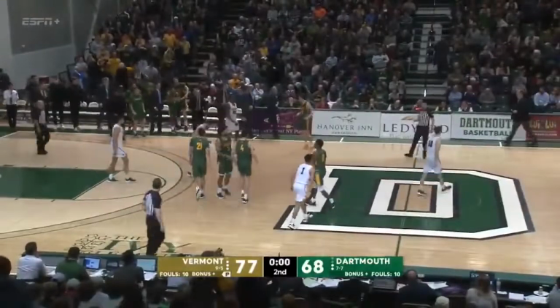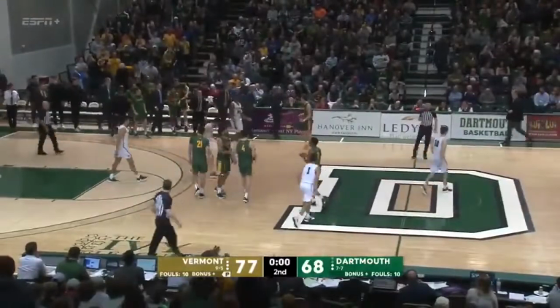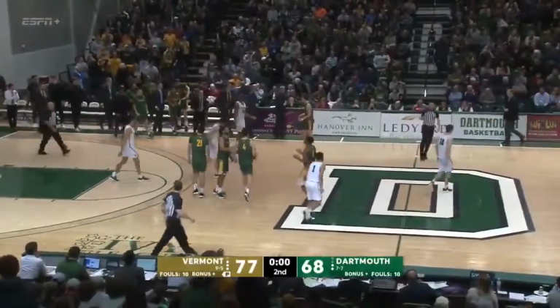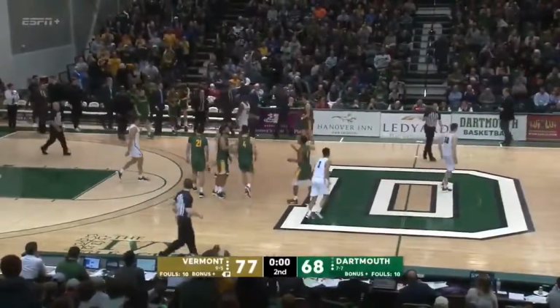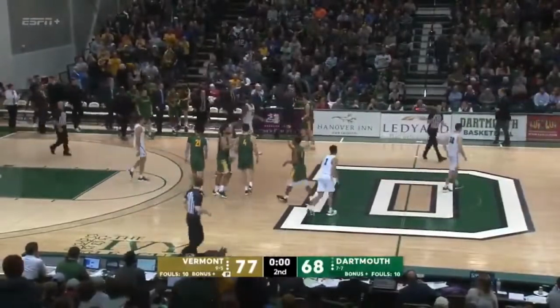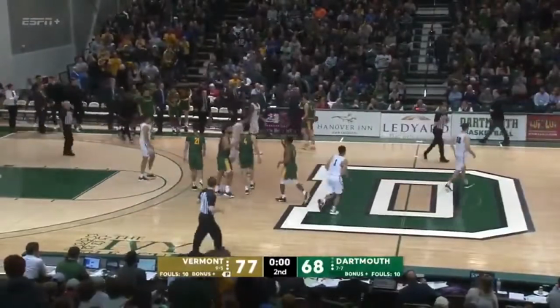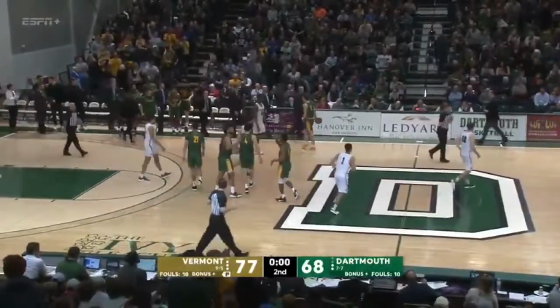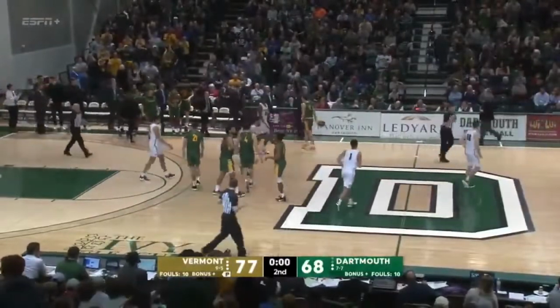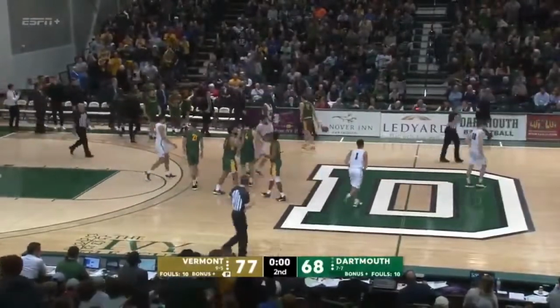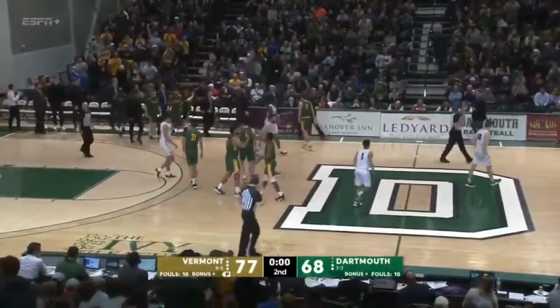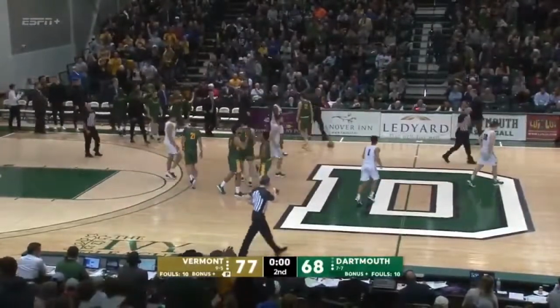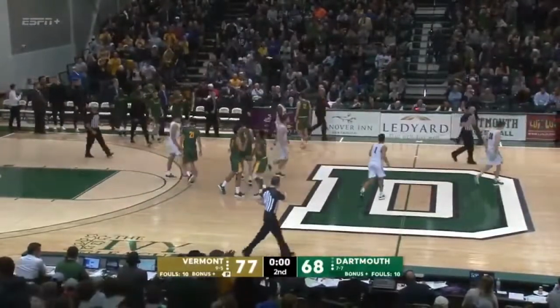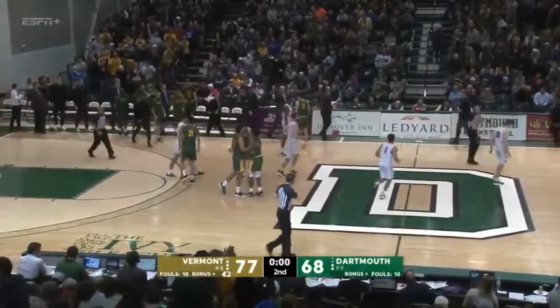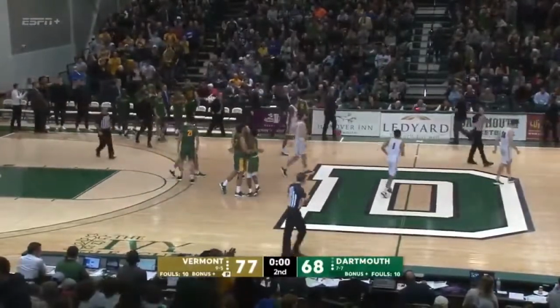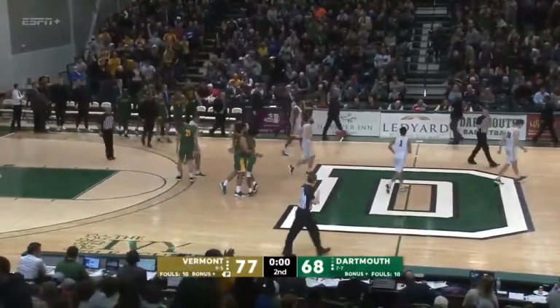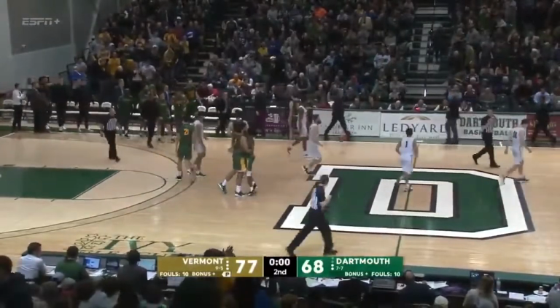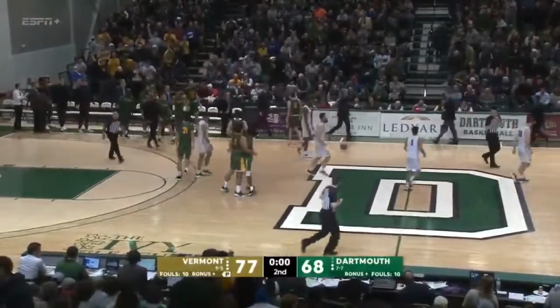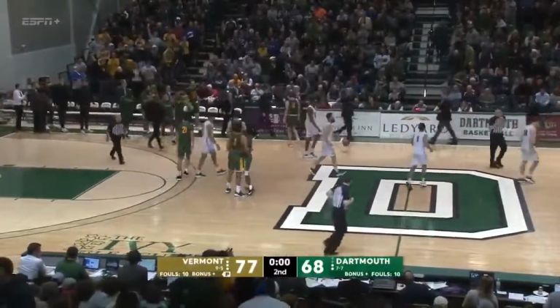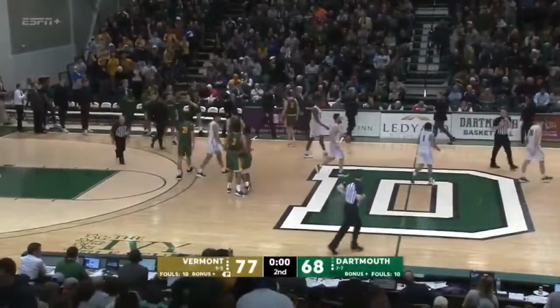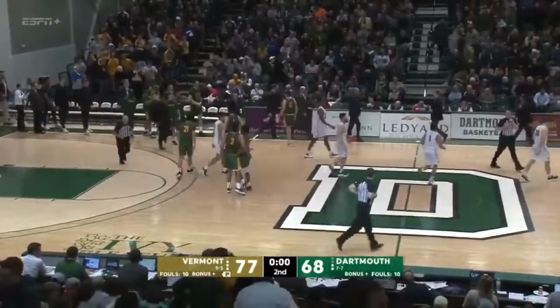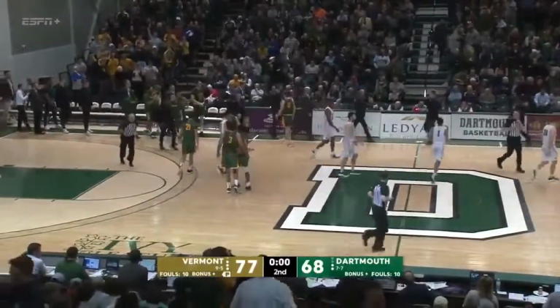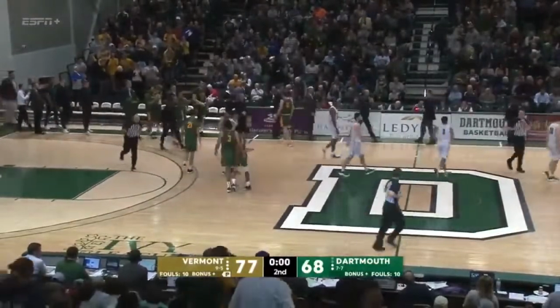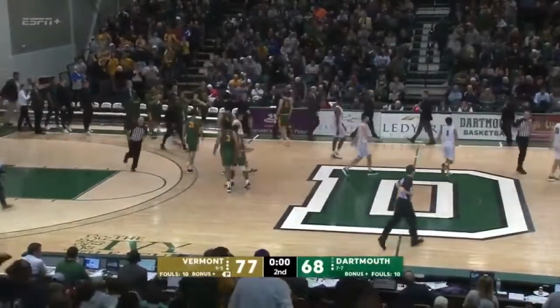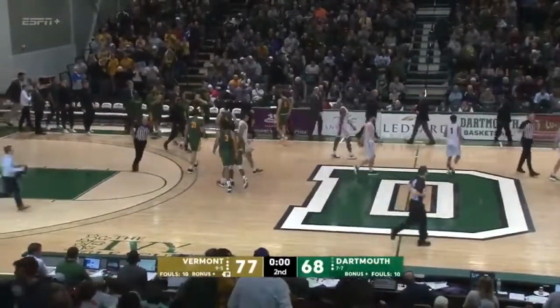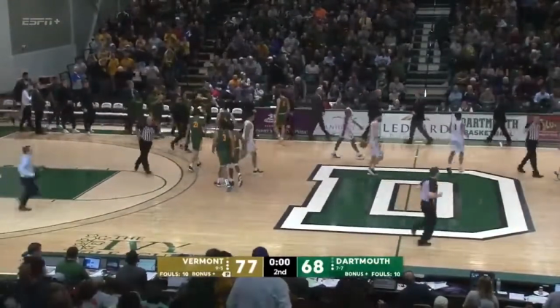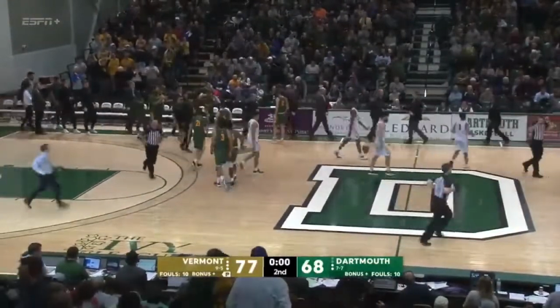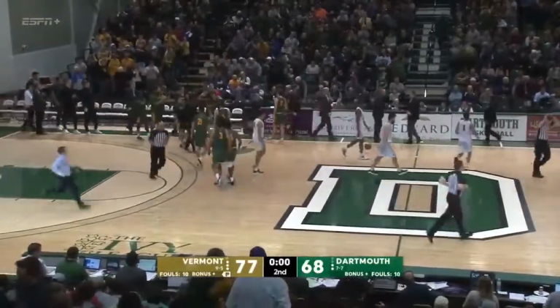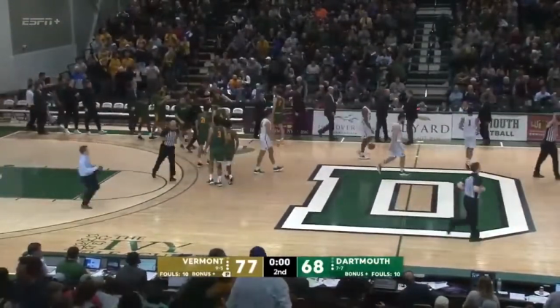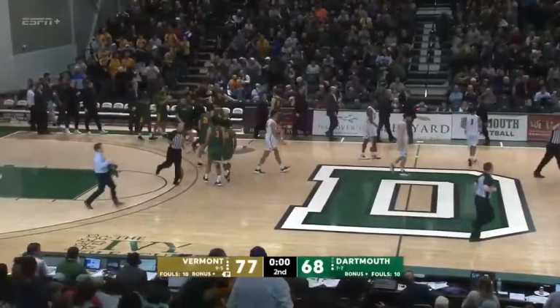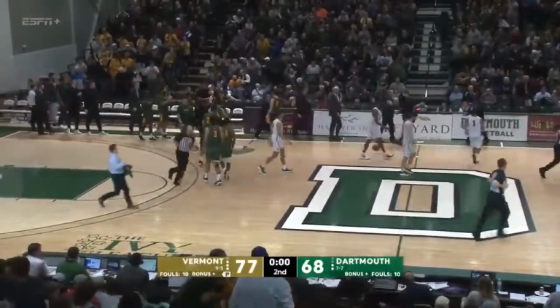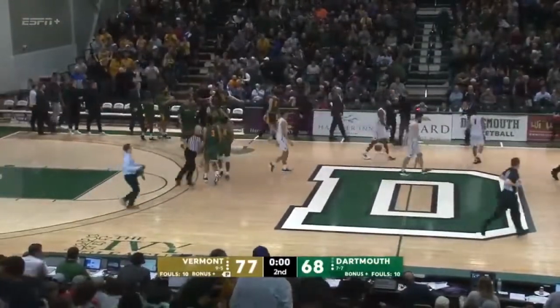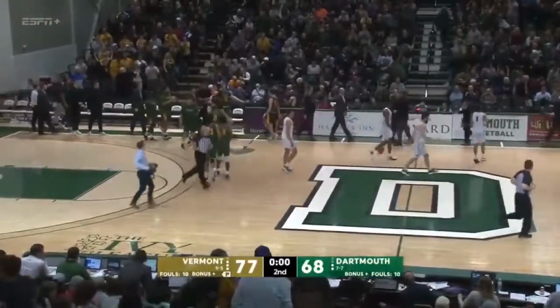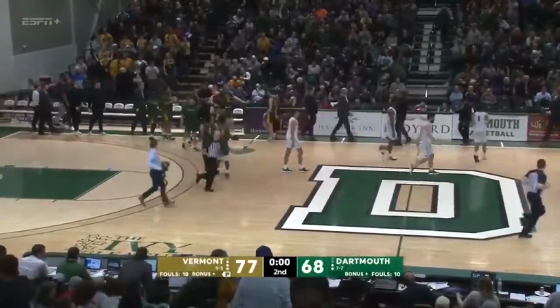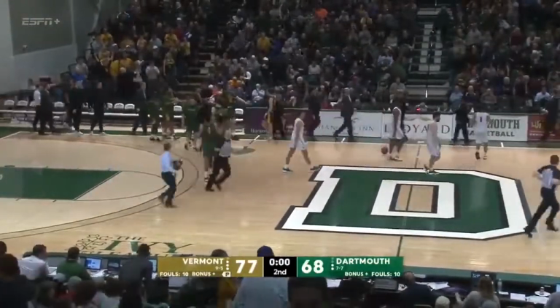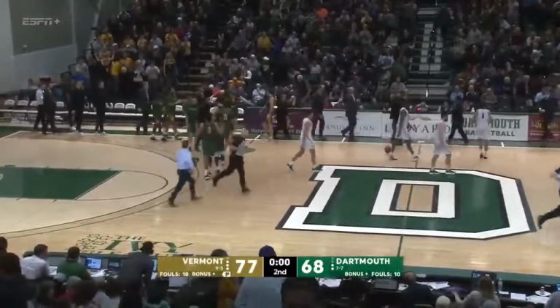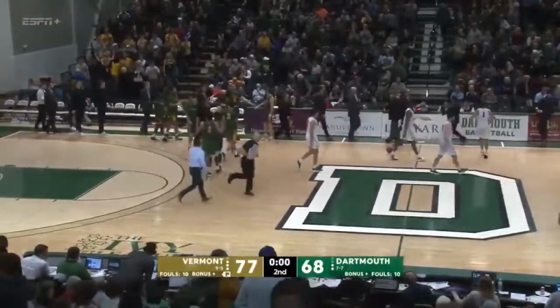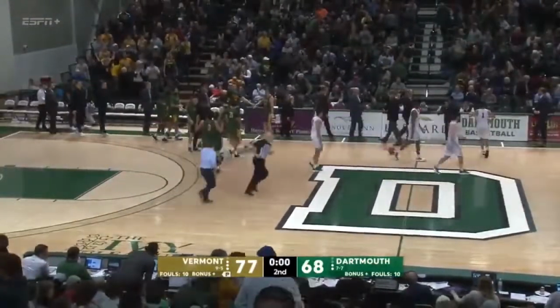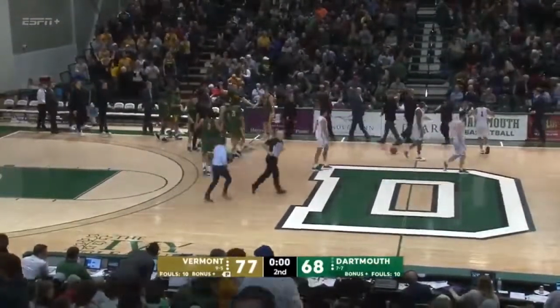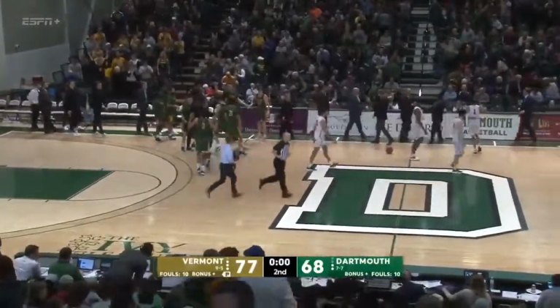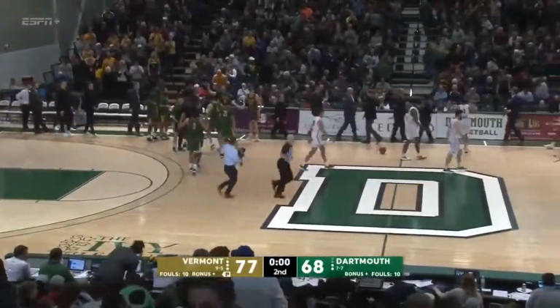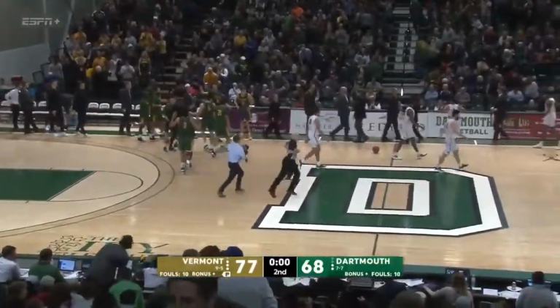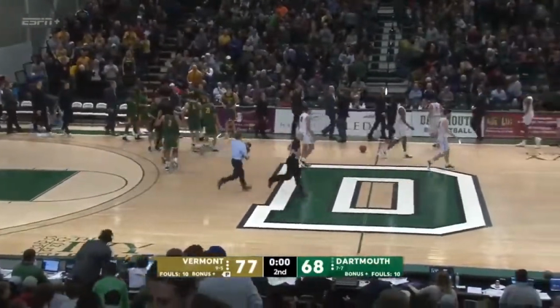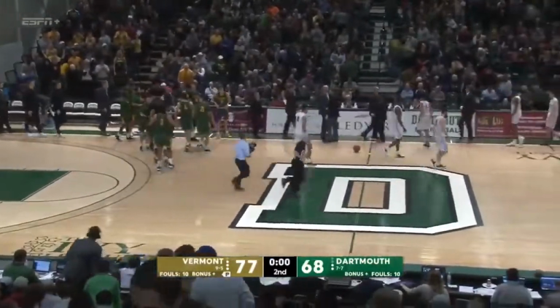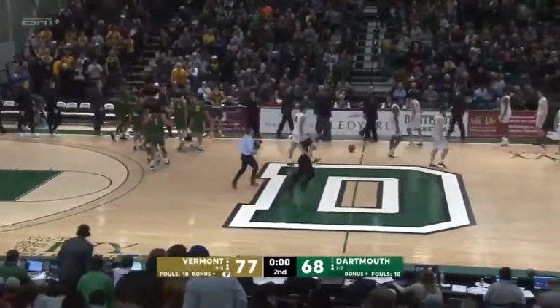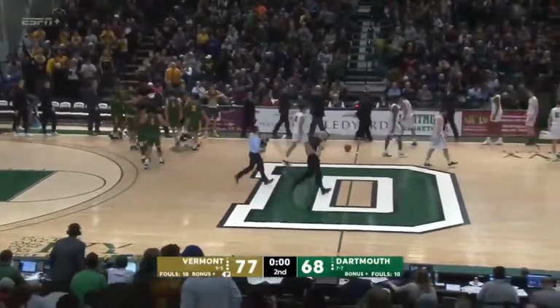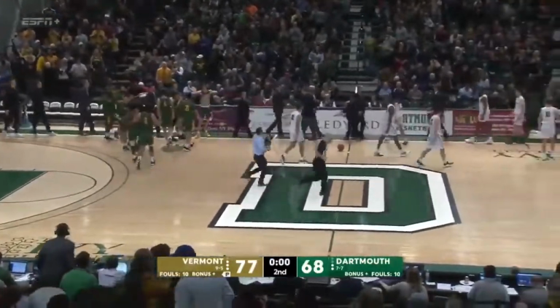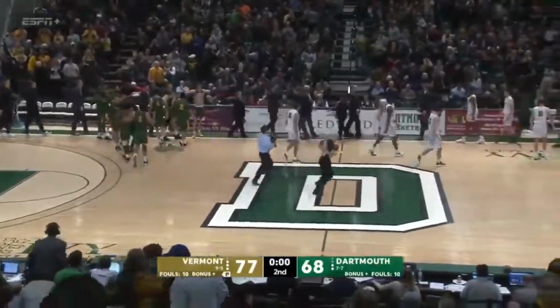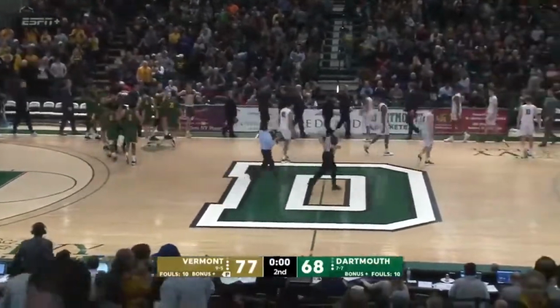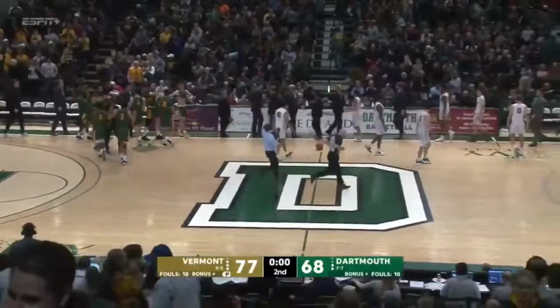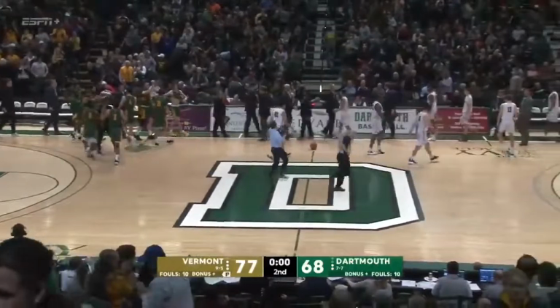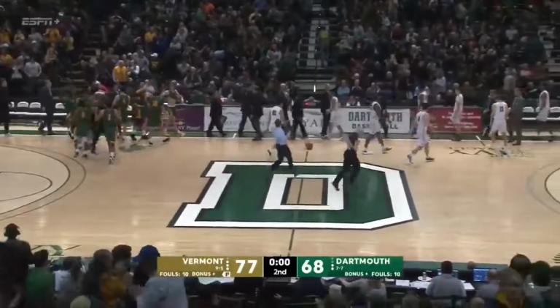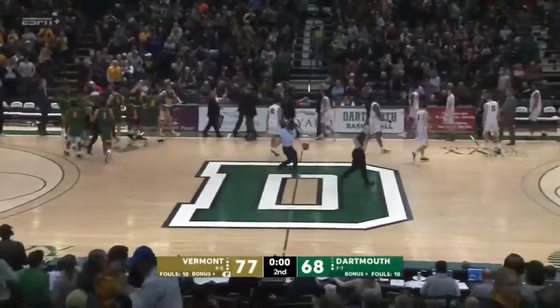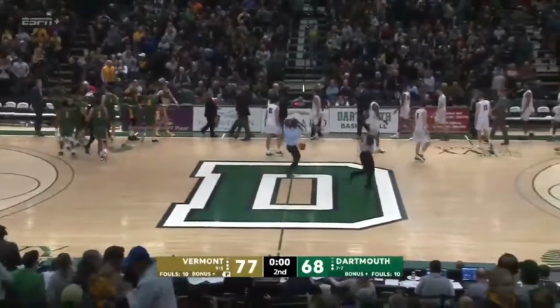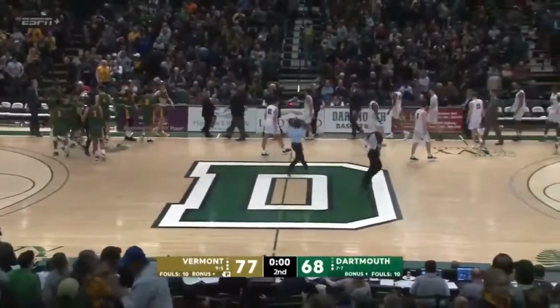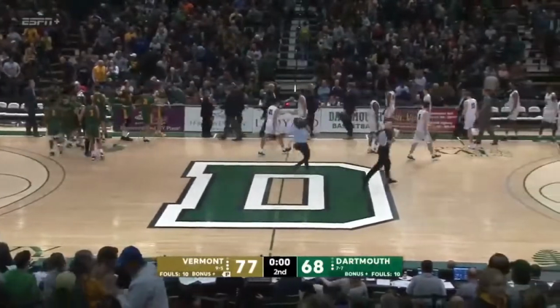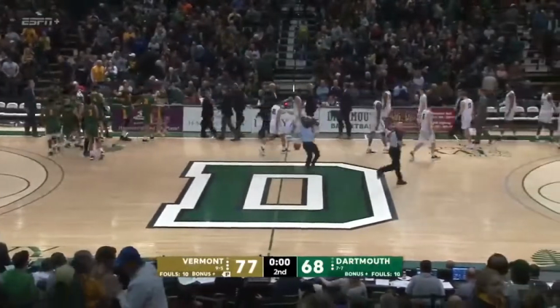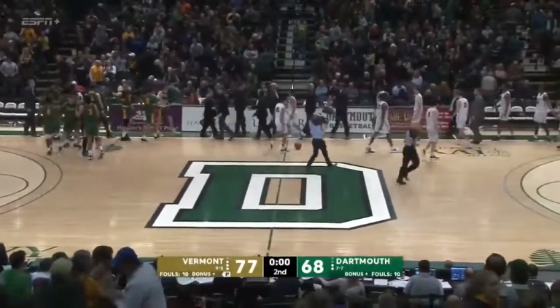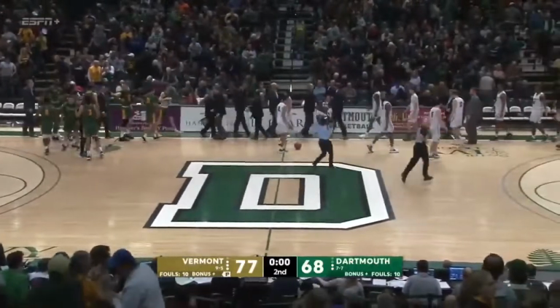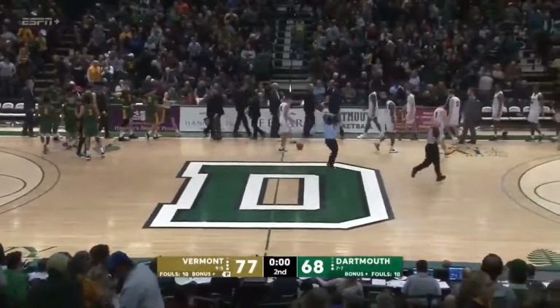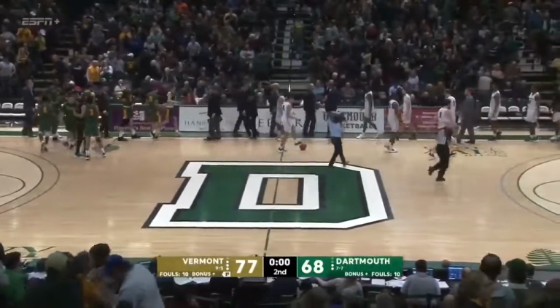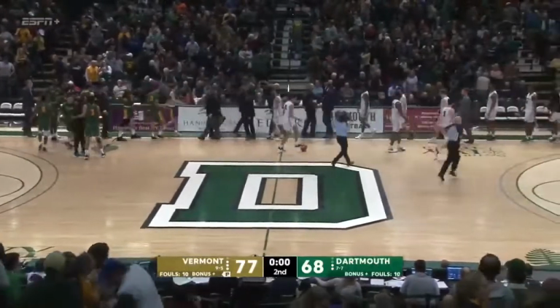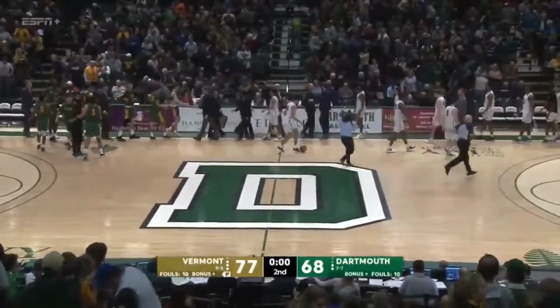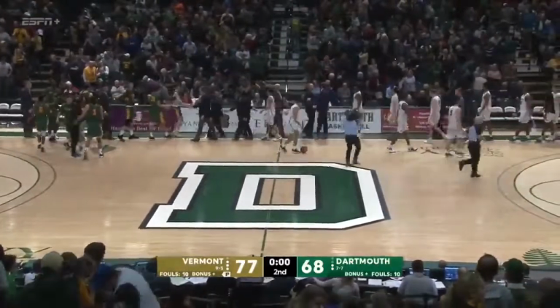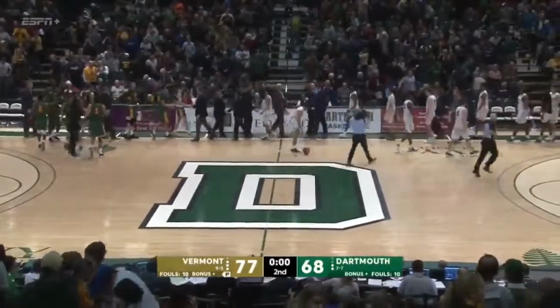They've won a lot of games. They make their free throws, they stay with it defensively. Excellent program — very good basketball game.